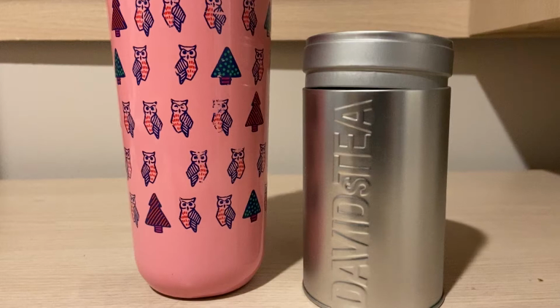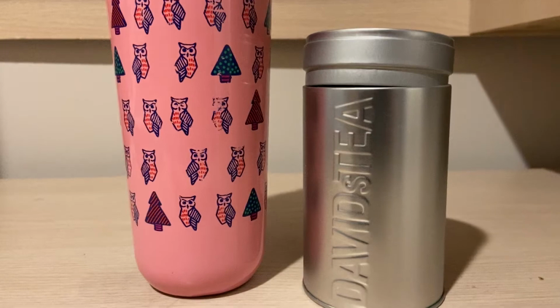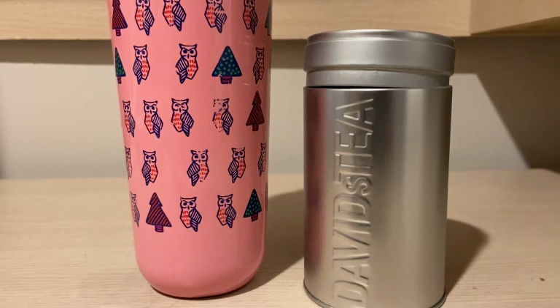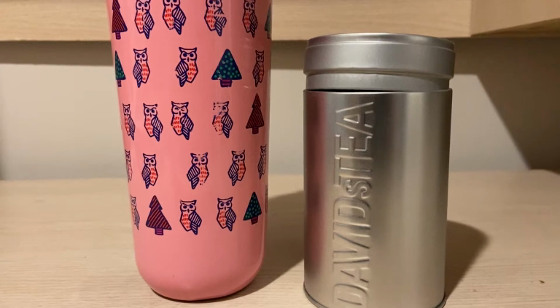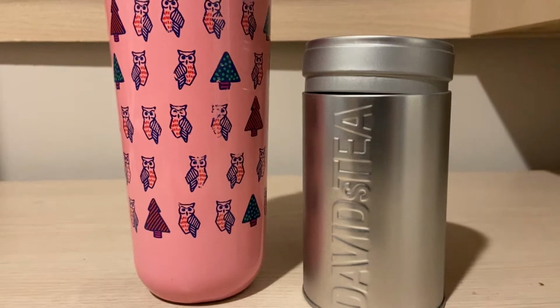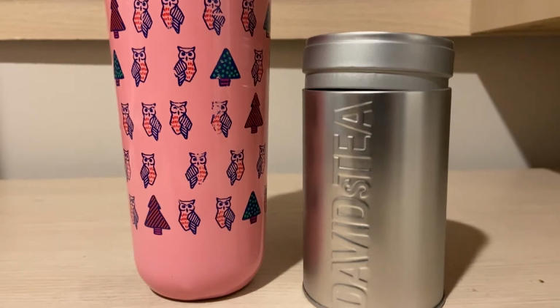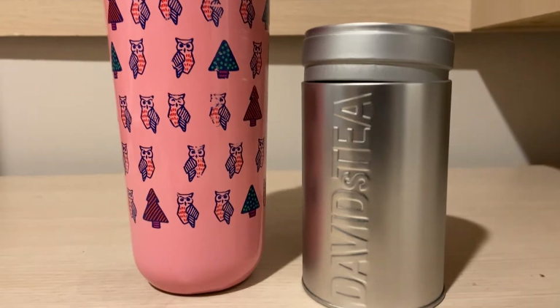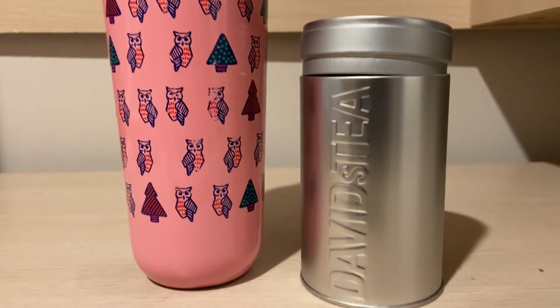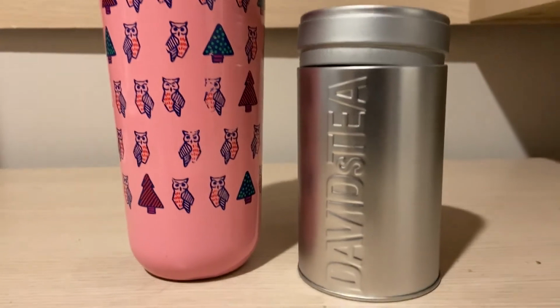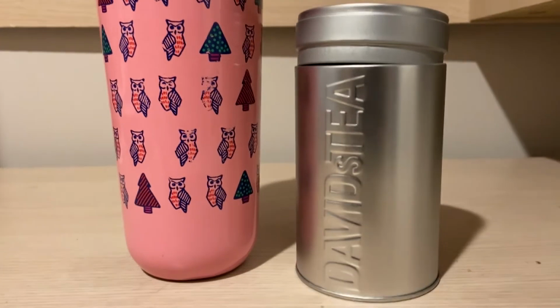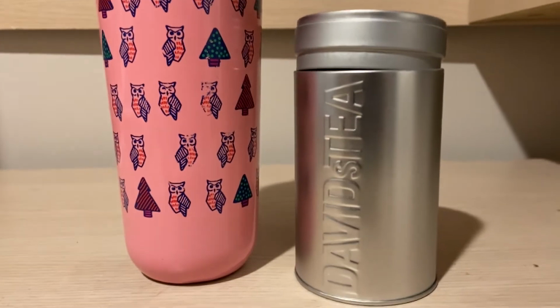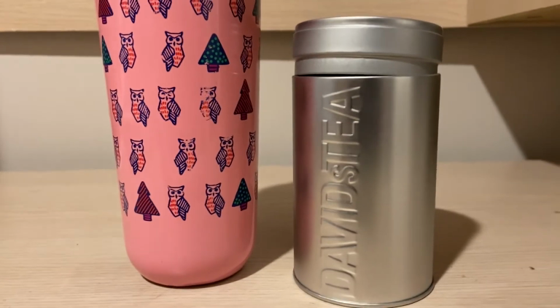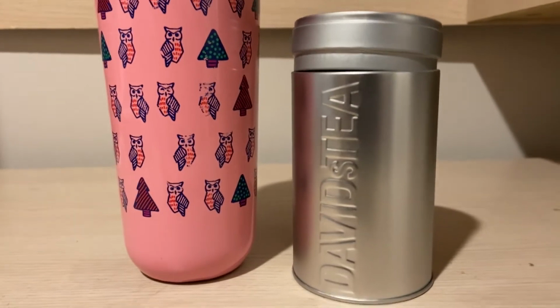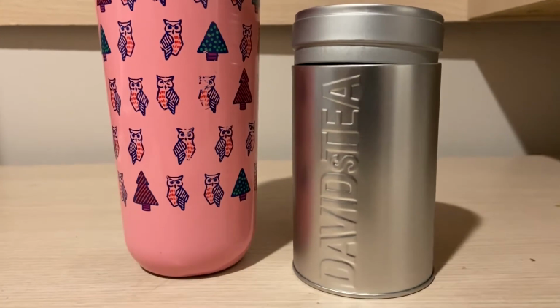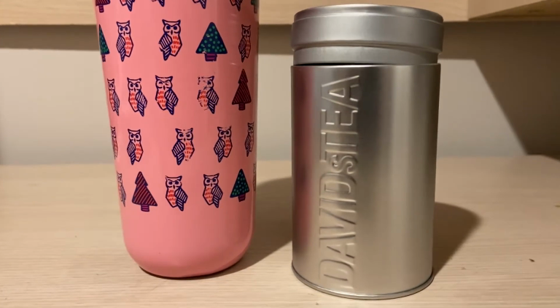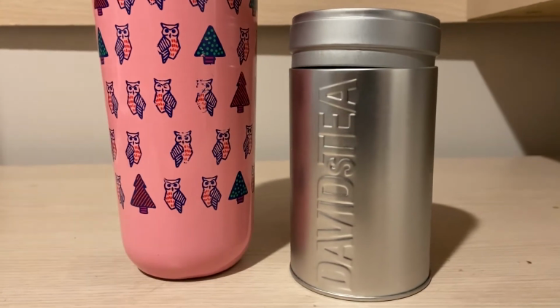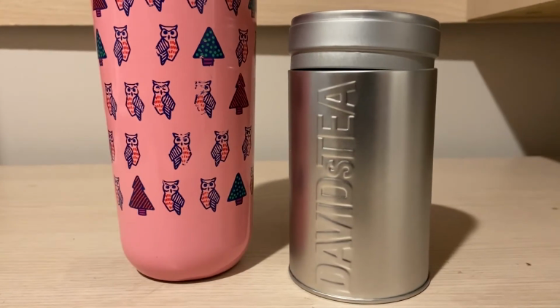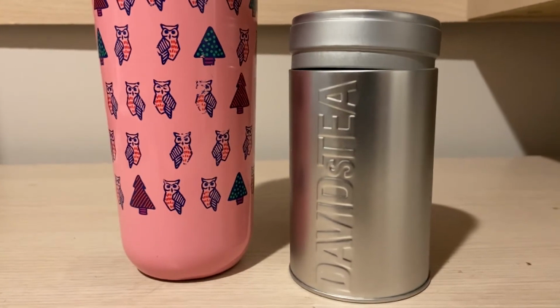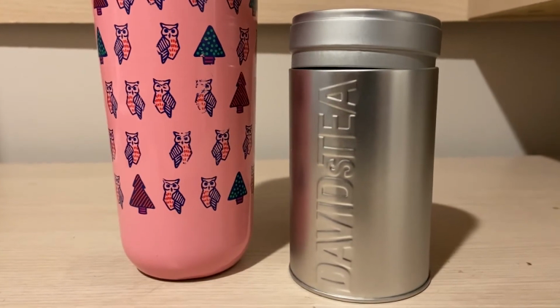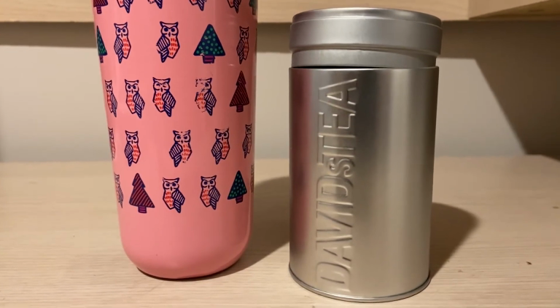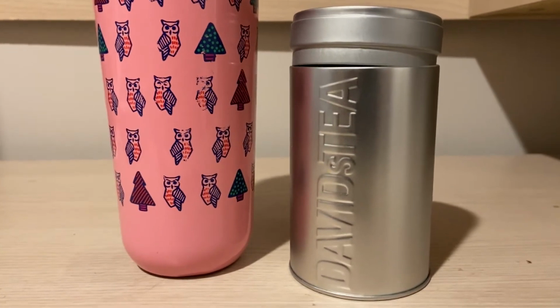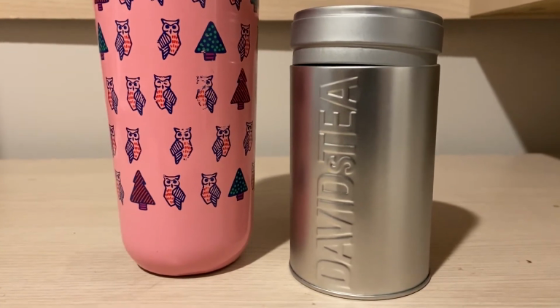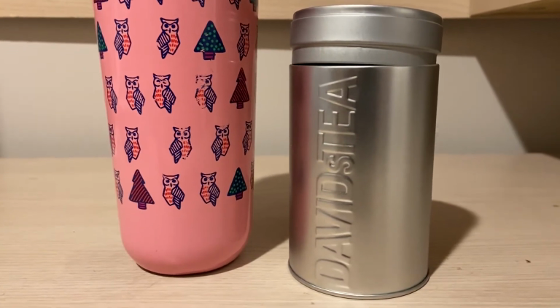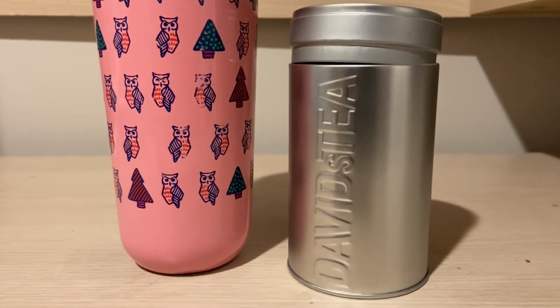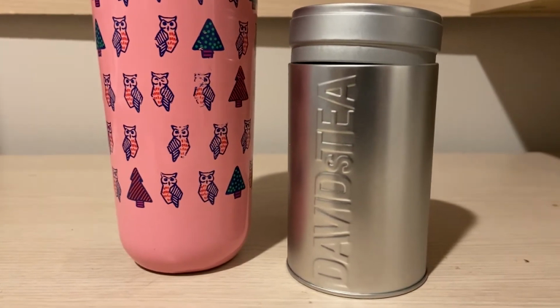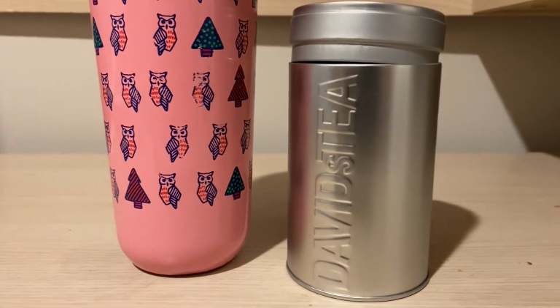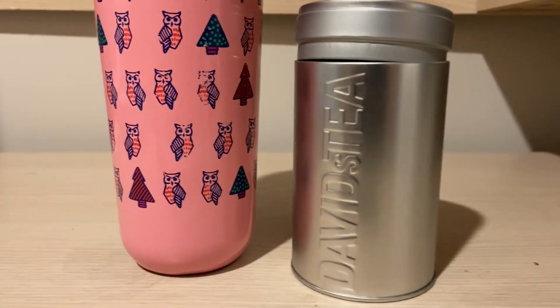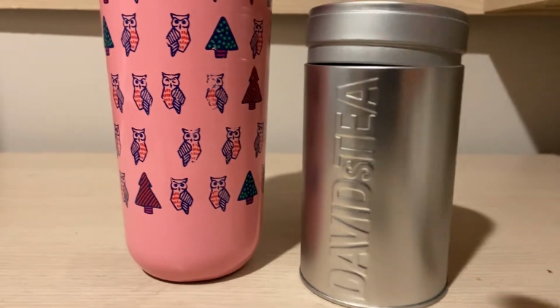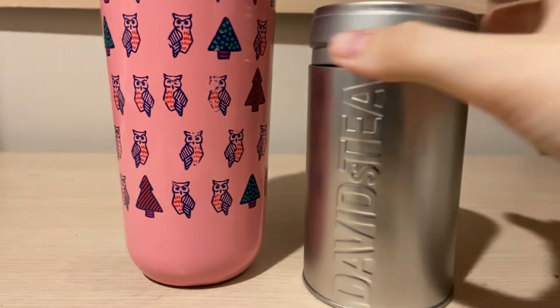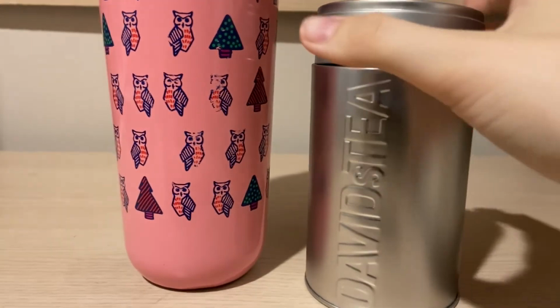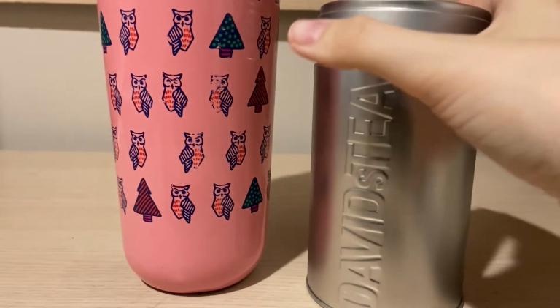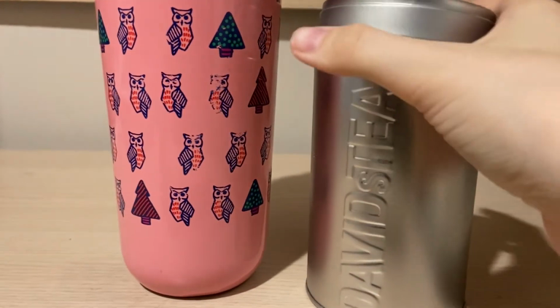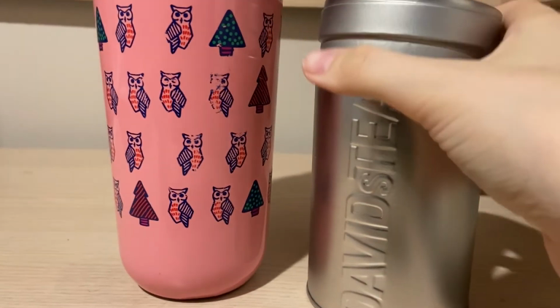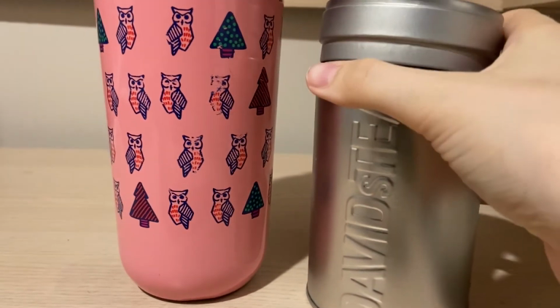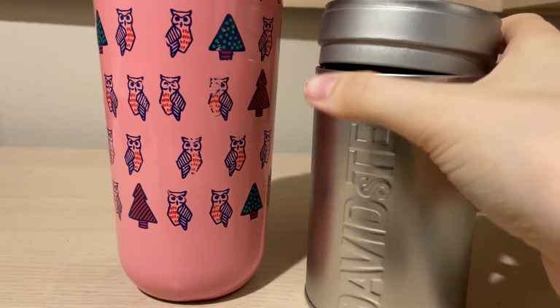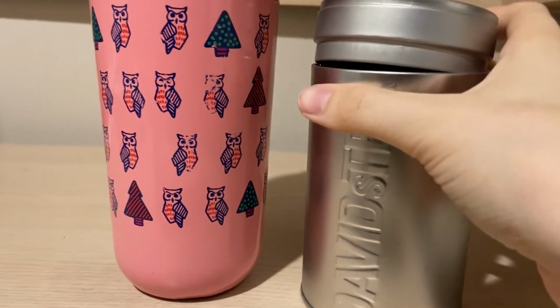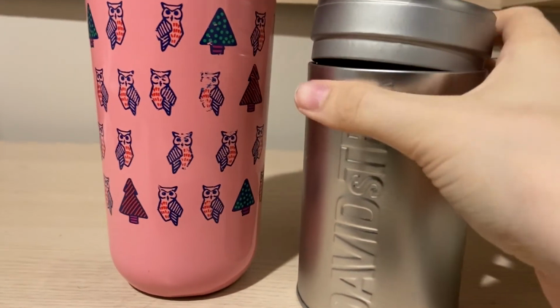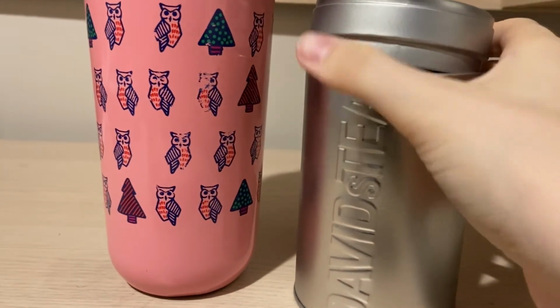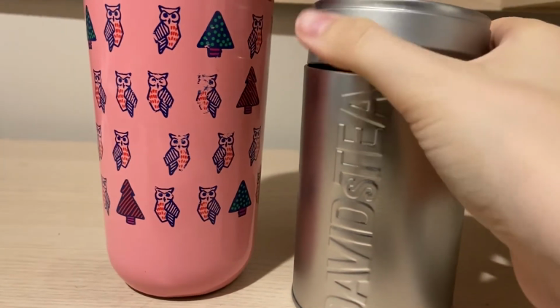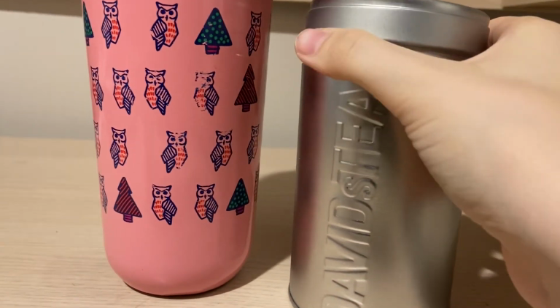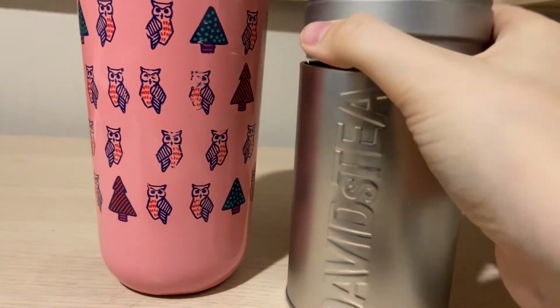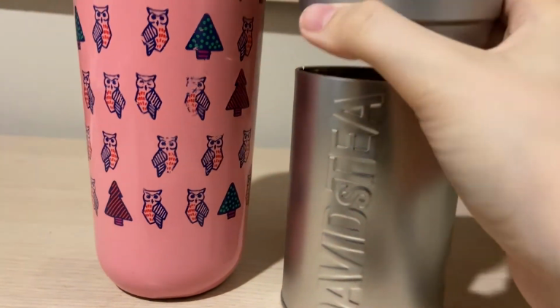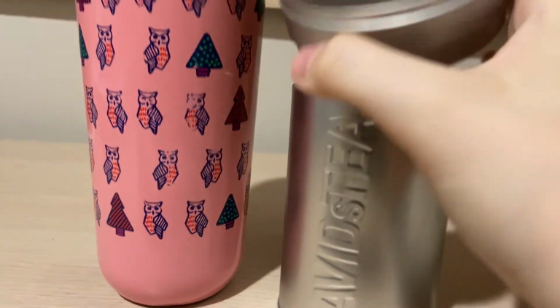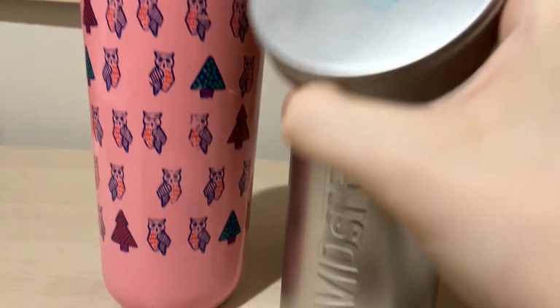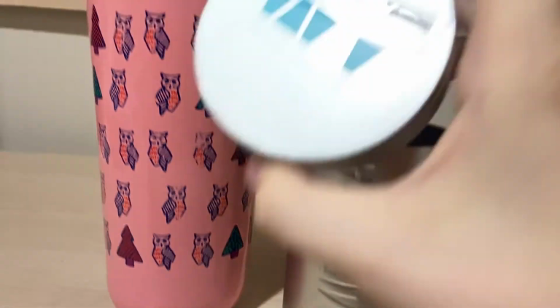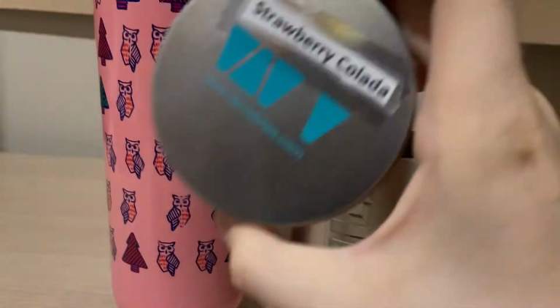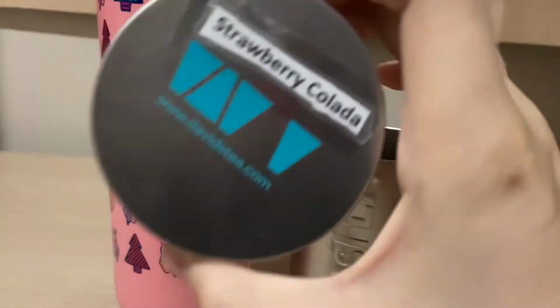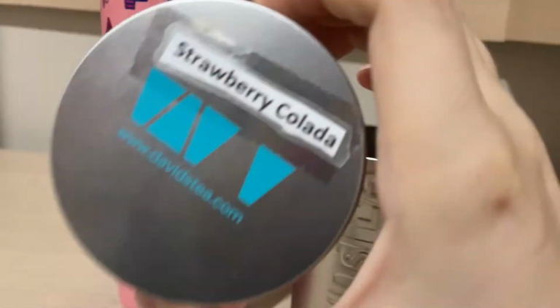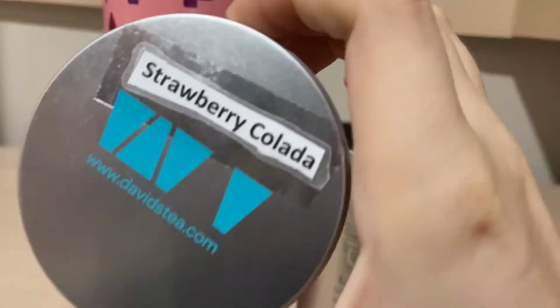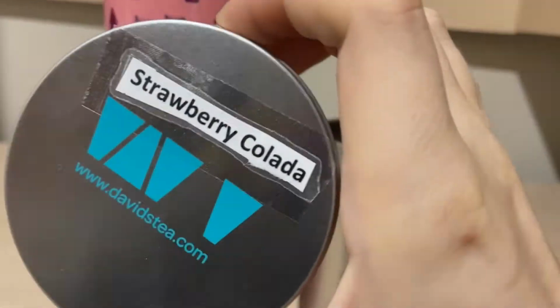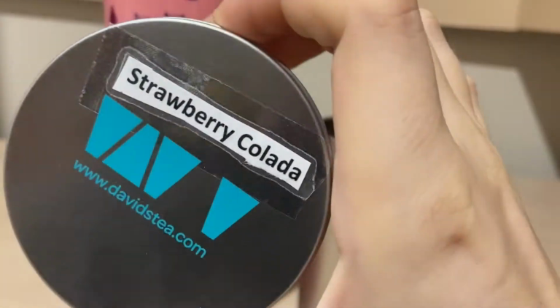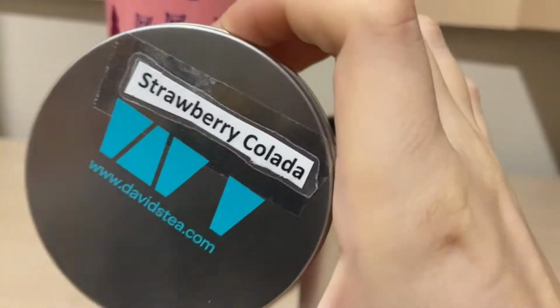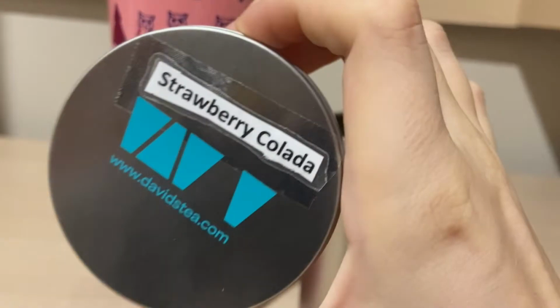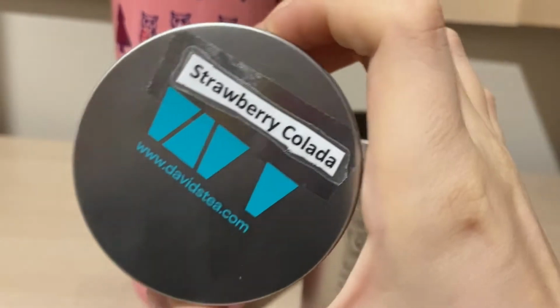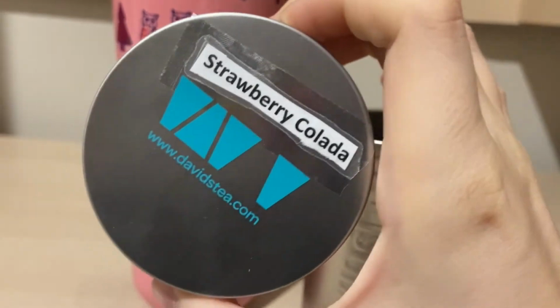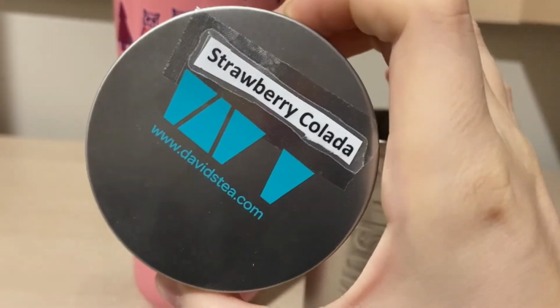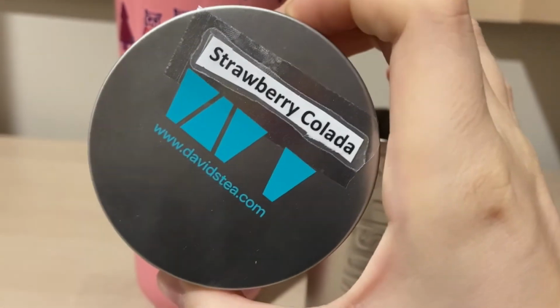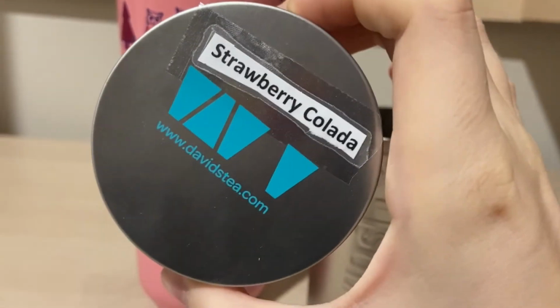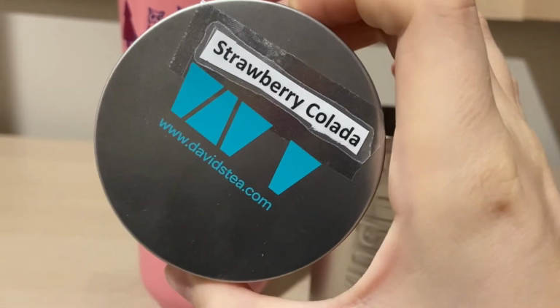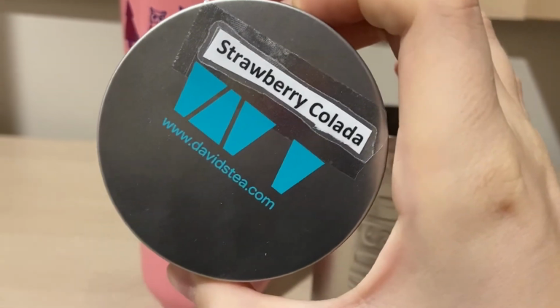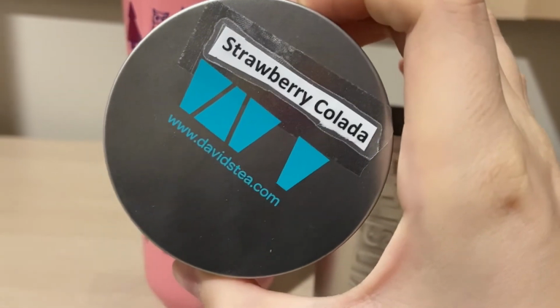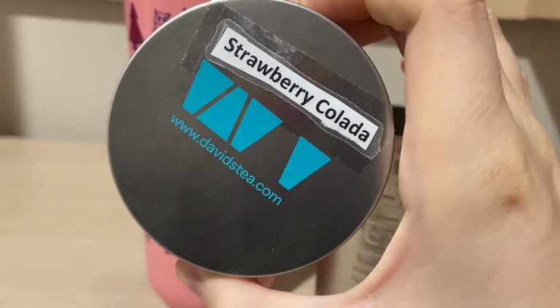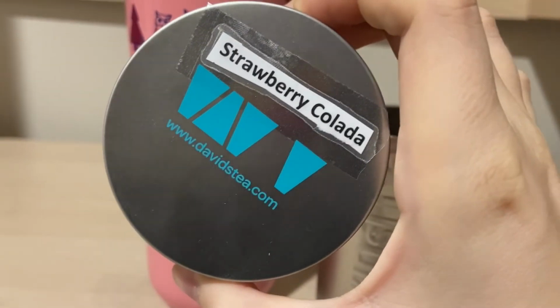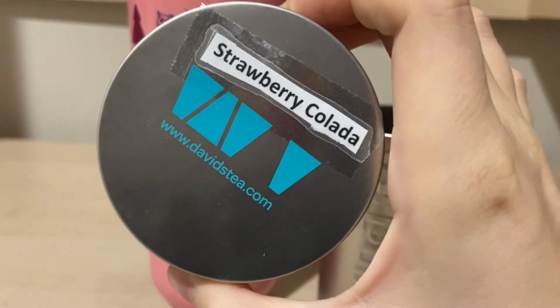Hey everyone, I'm back with another review. So today we're going to be reviewing David's Tea's Strawberry Colada.